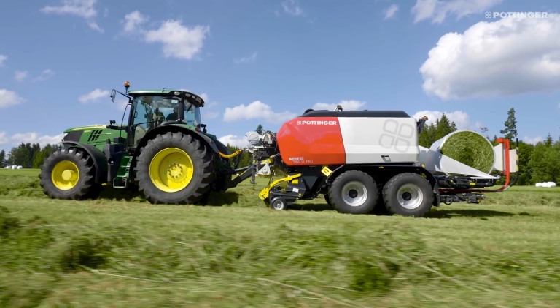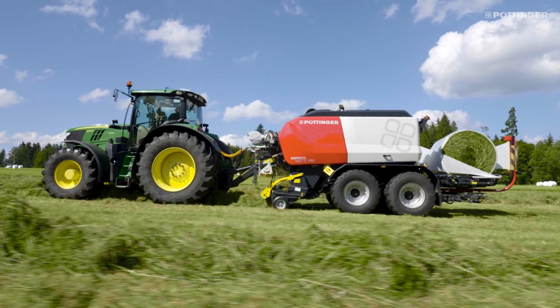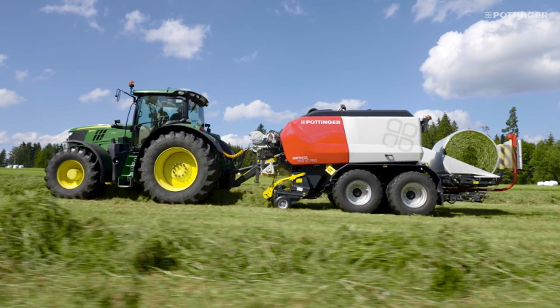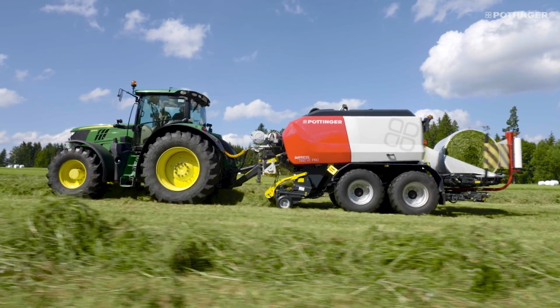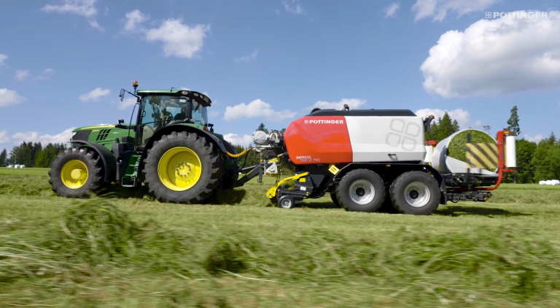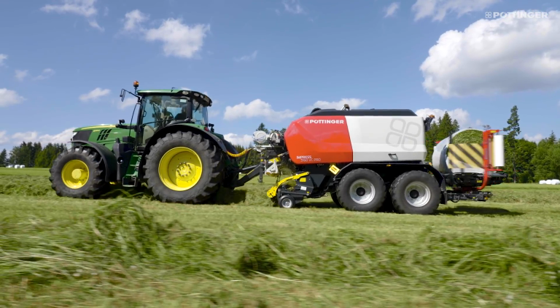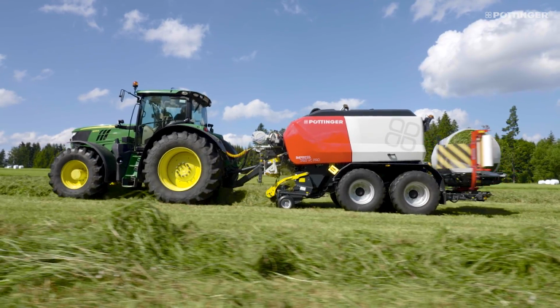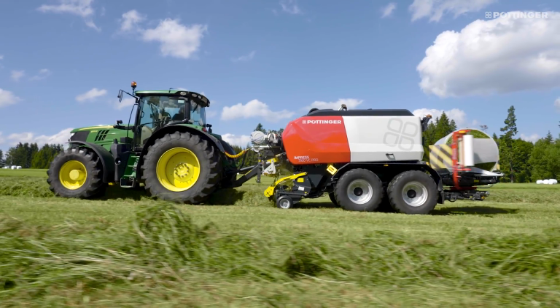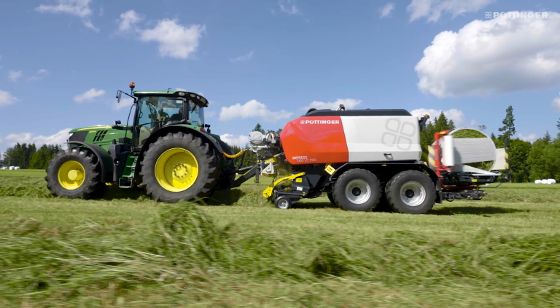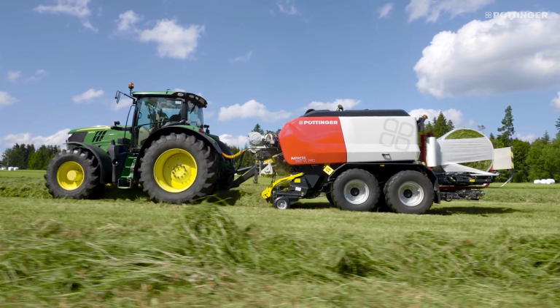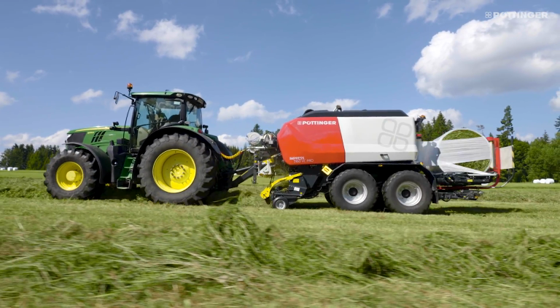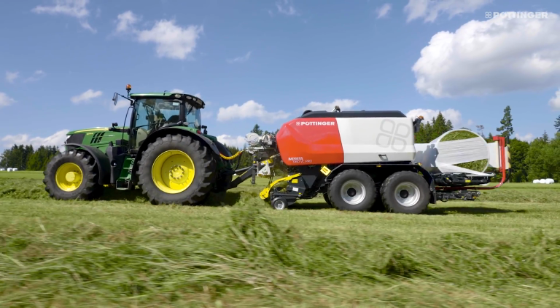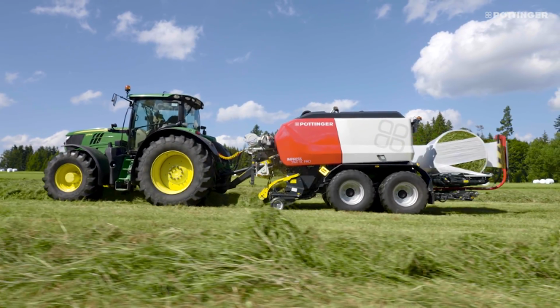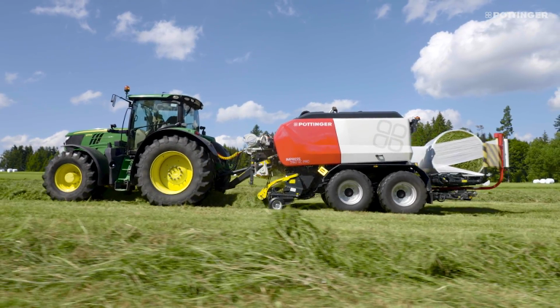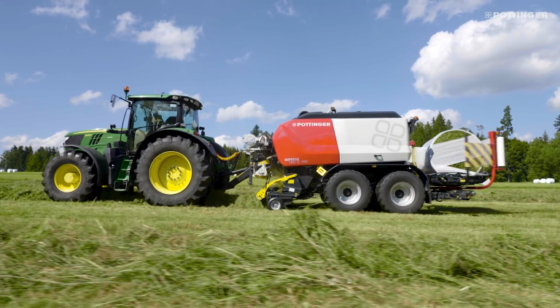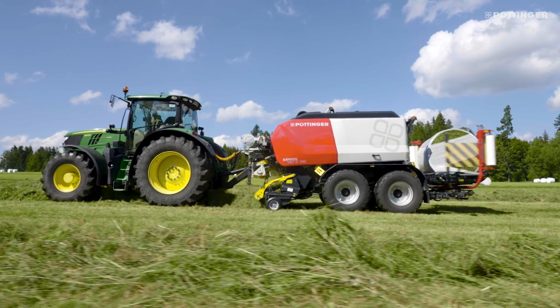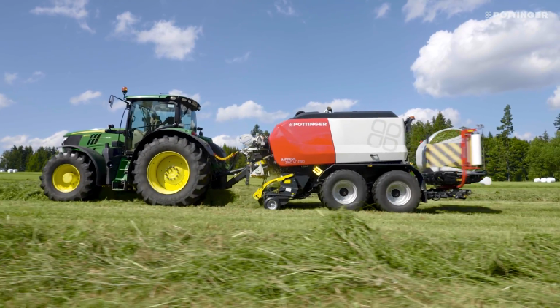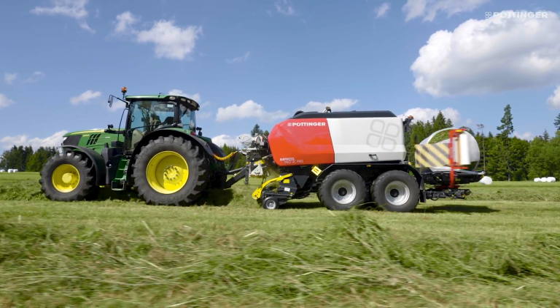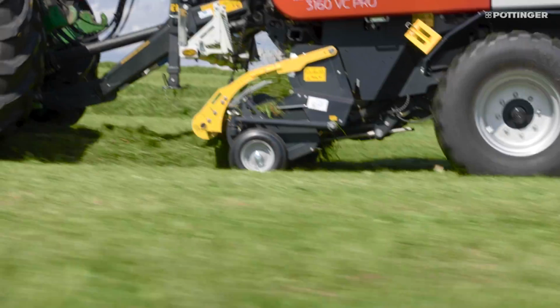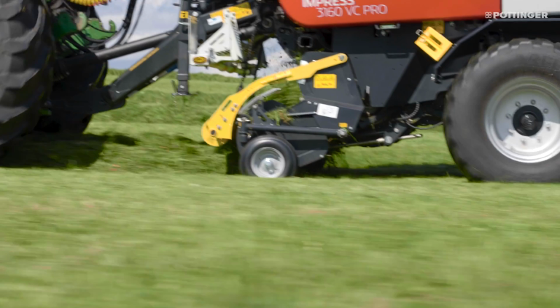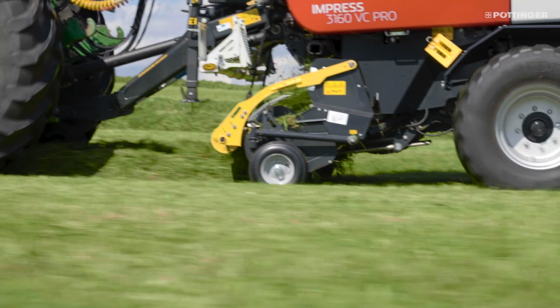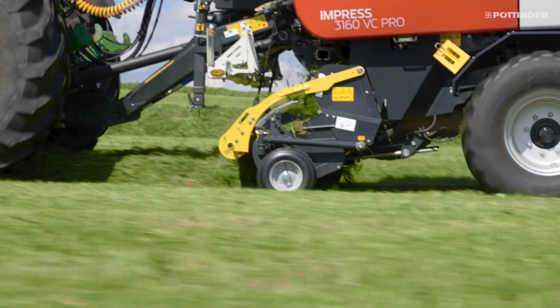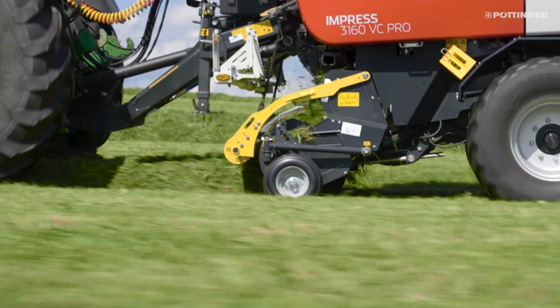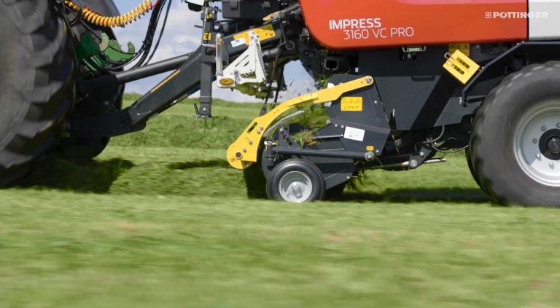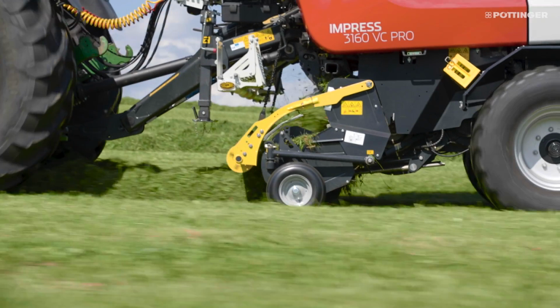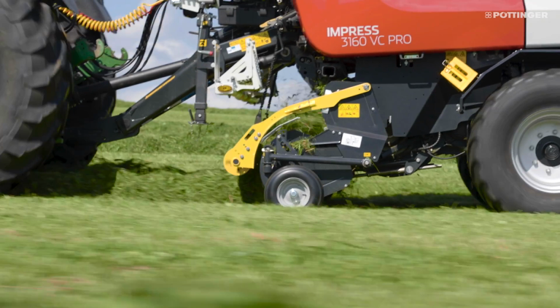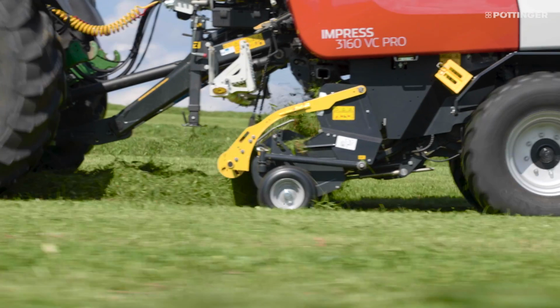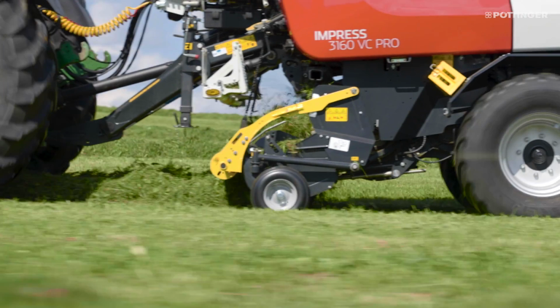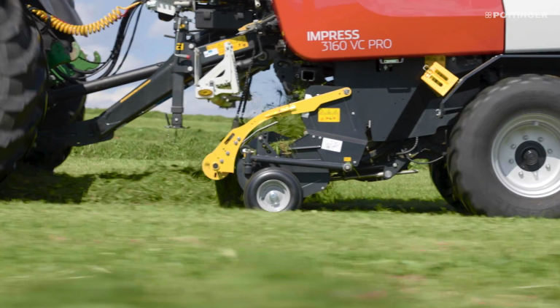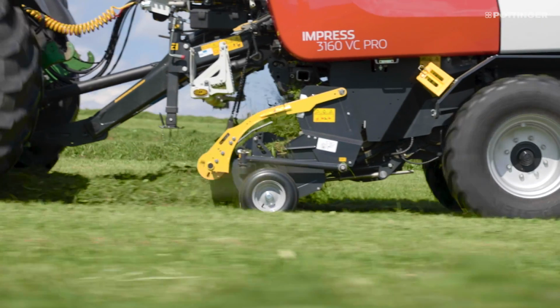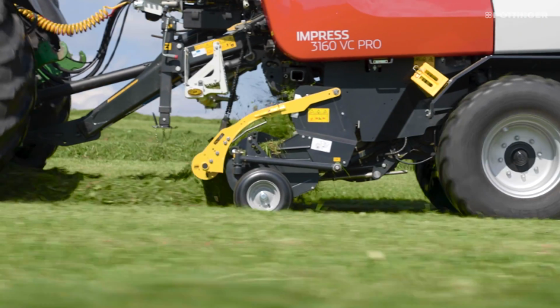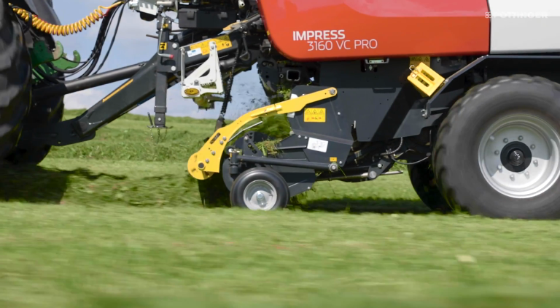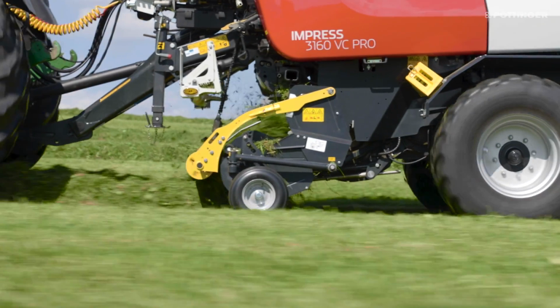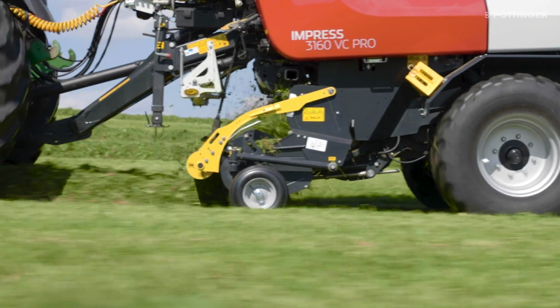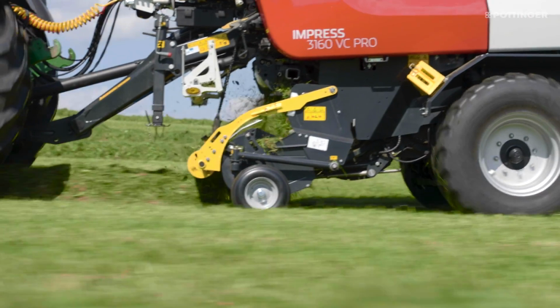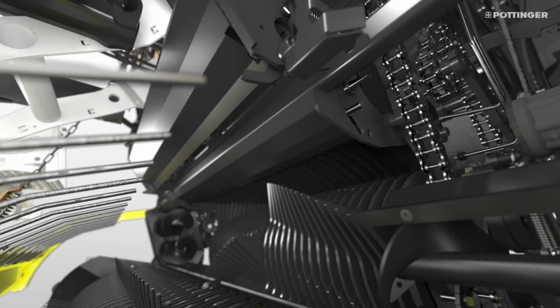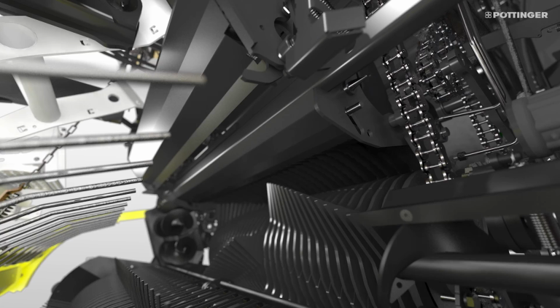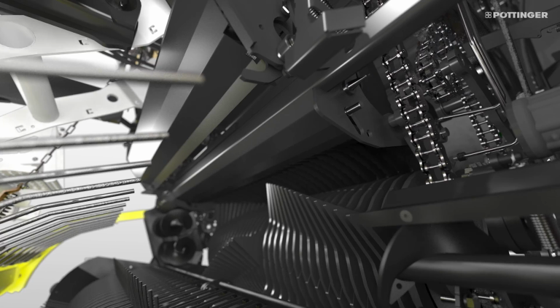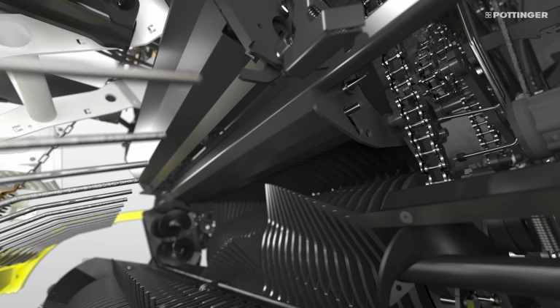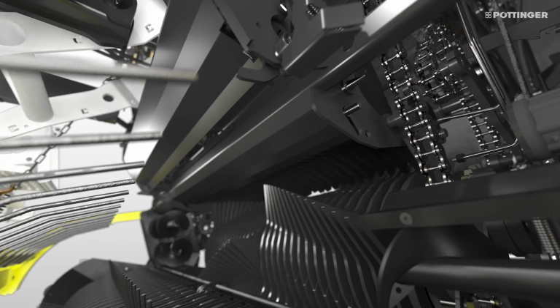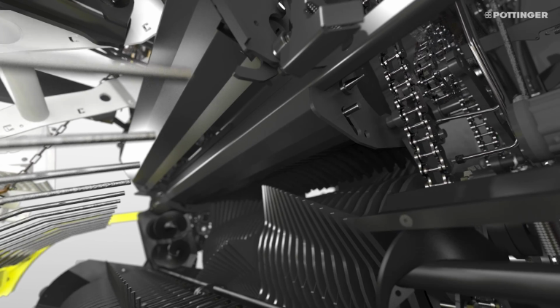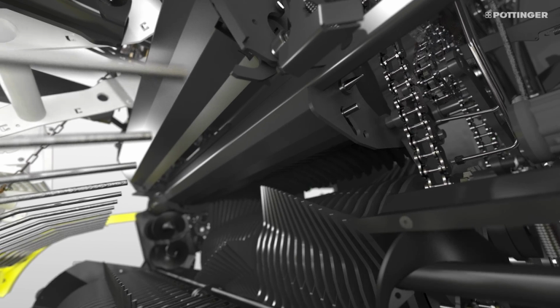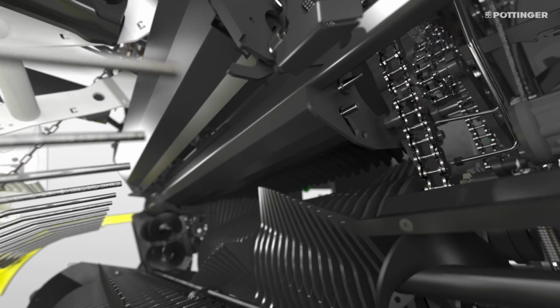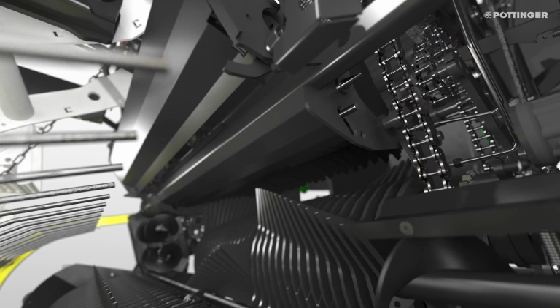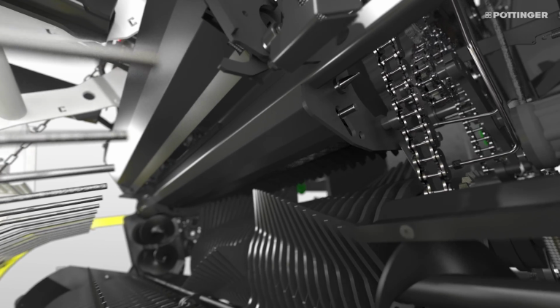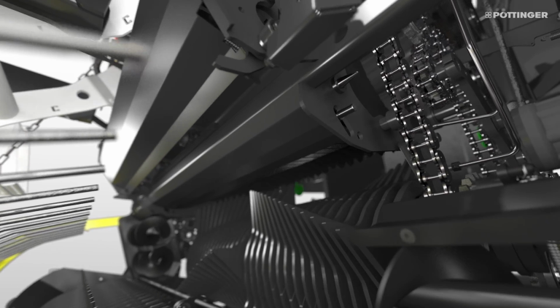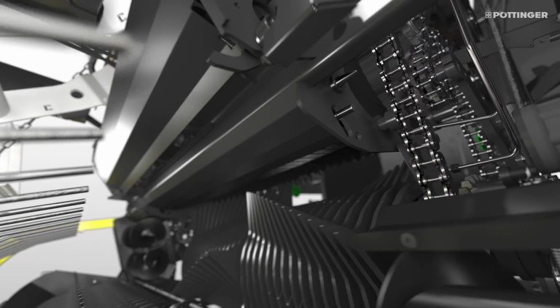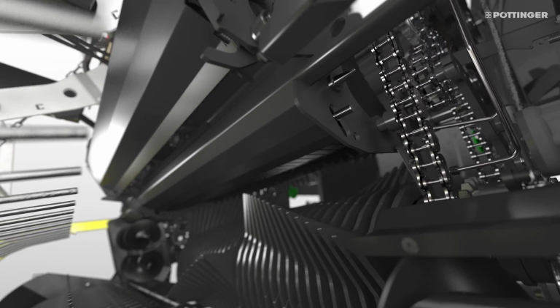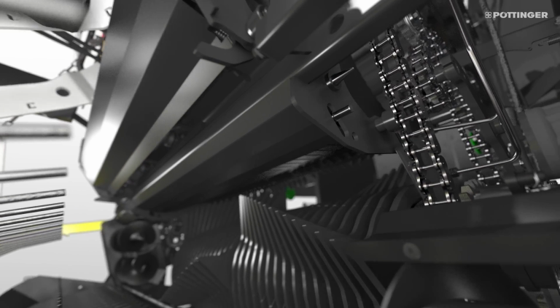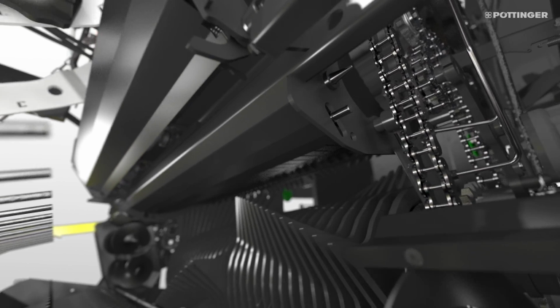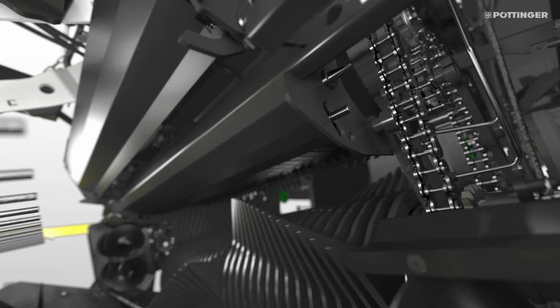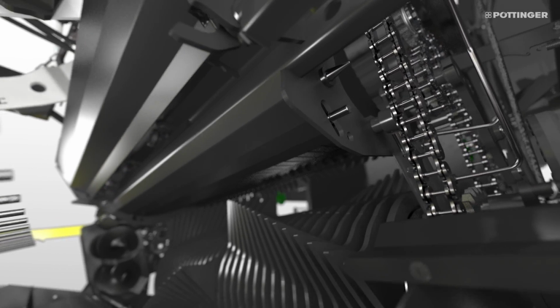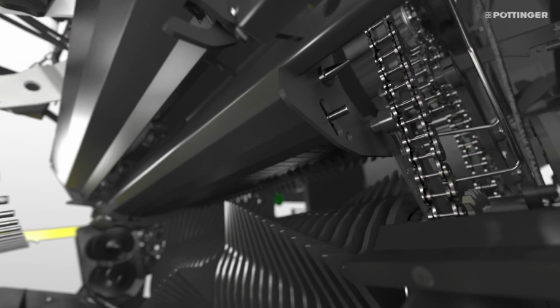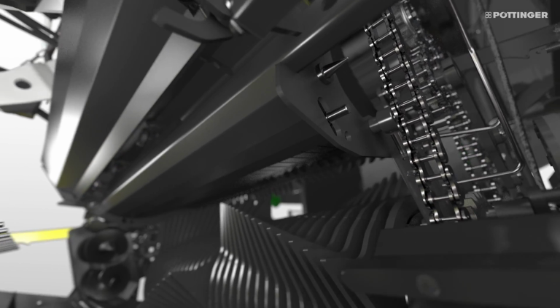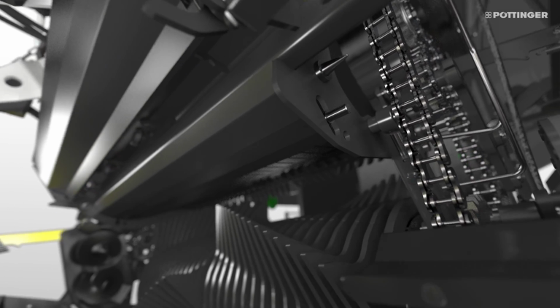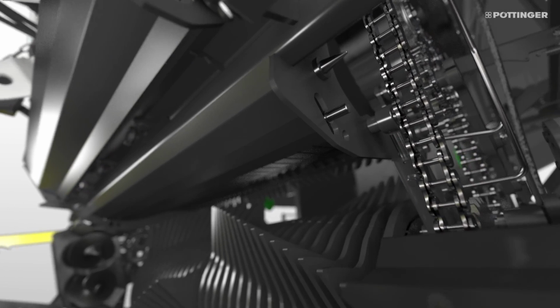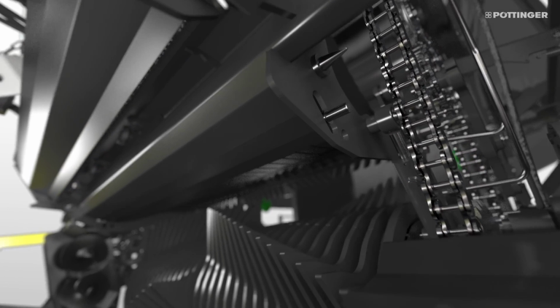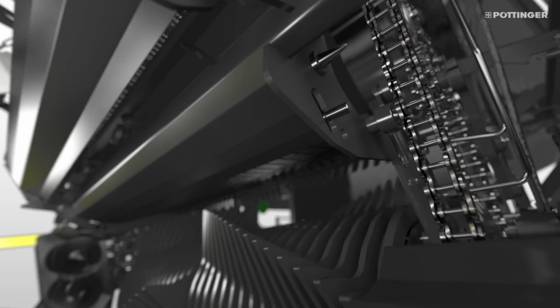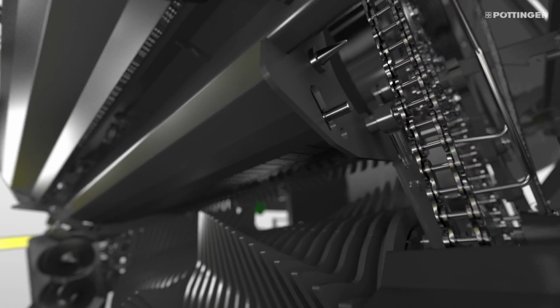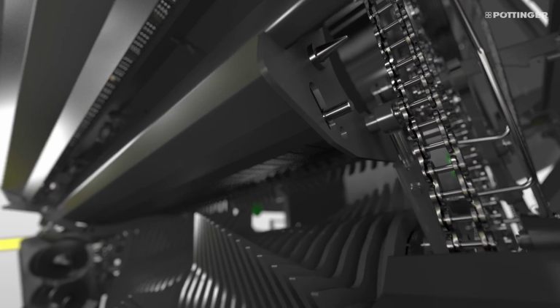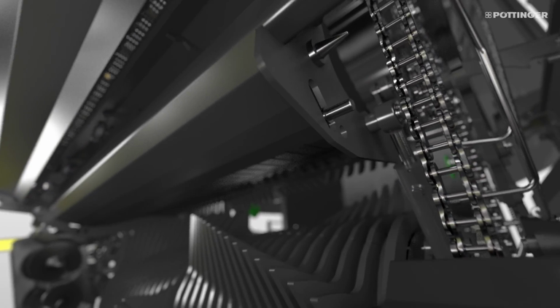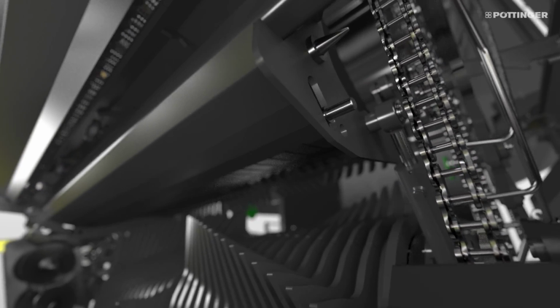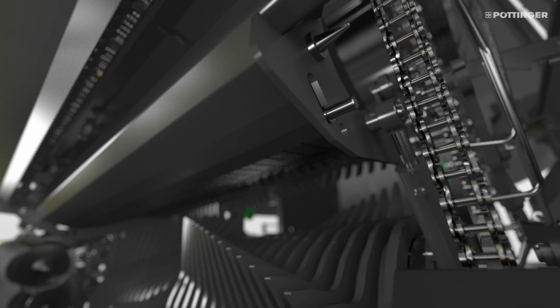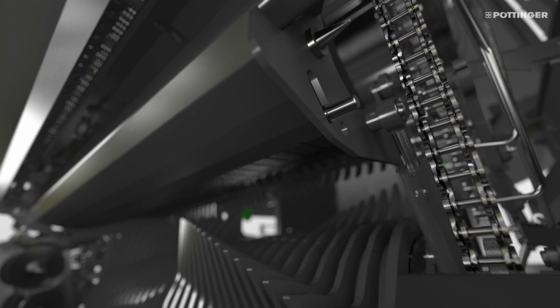If a blockage does occur in the rotor area, the chopping system floor can also be shifted hydraulically to create additional space.